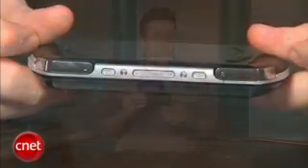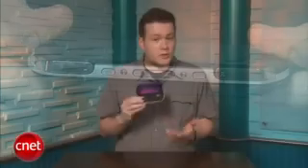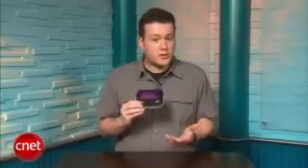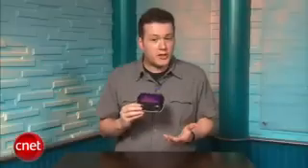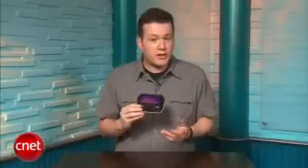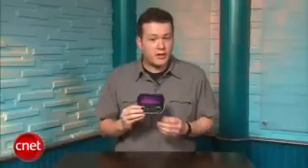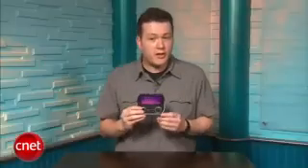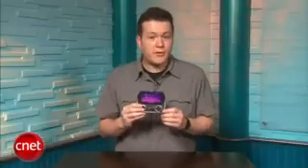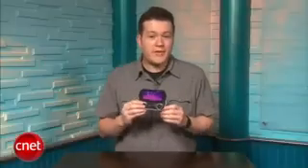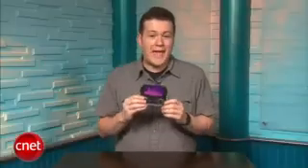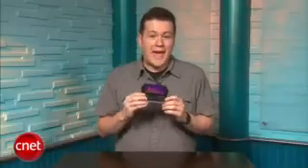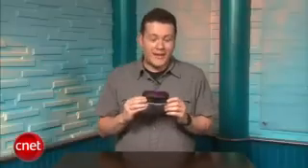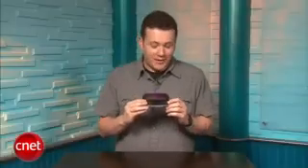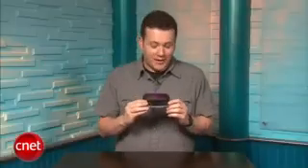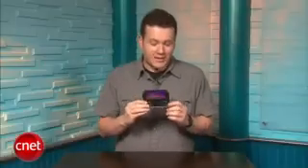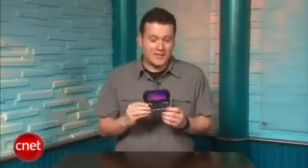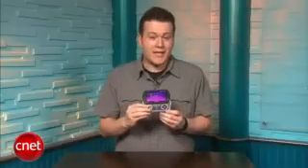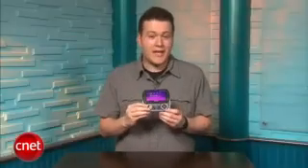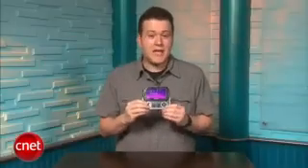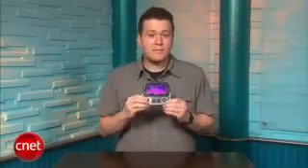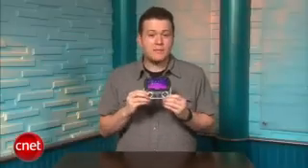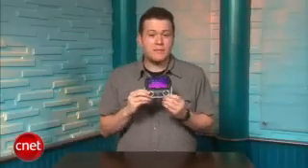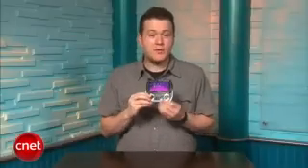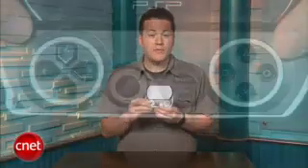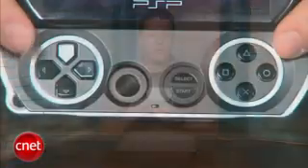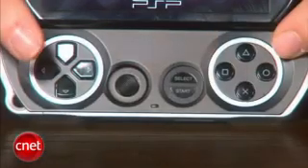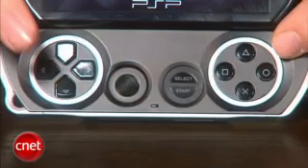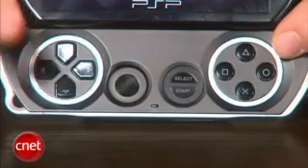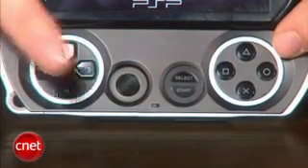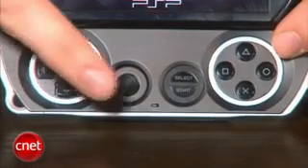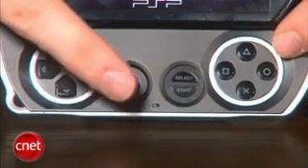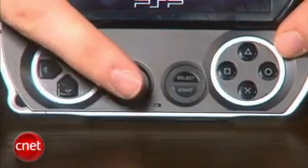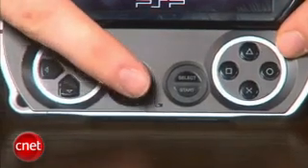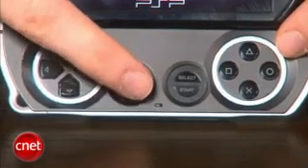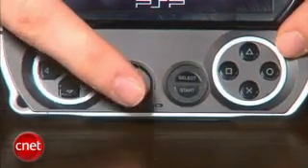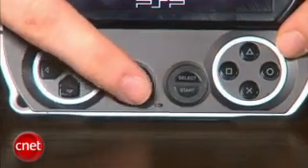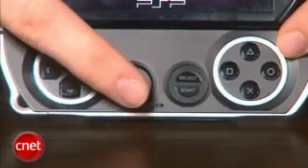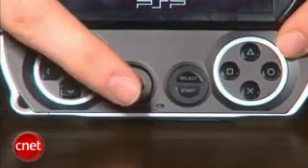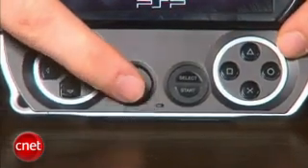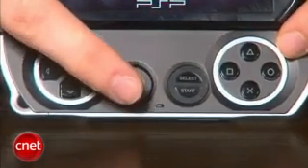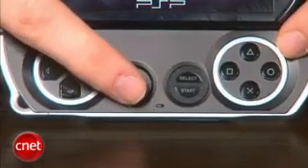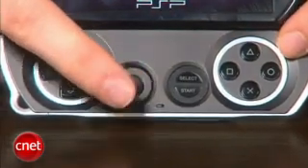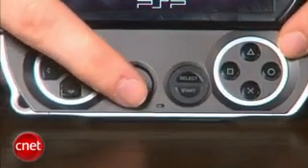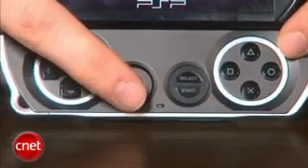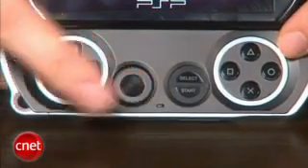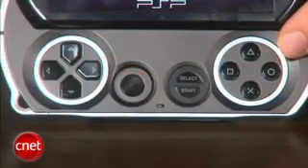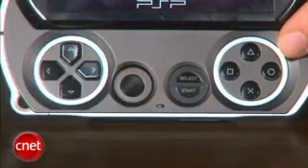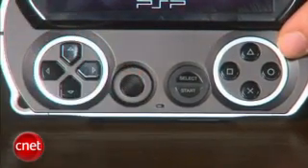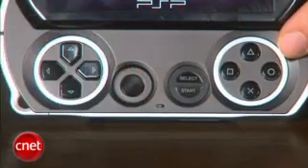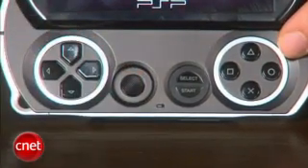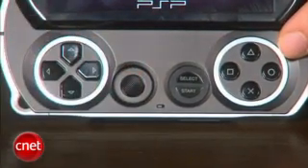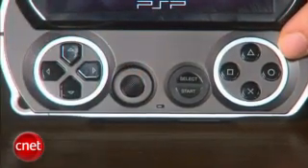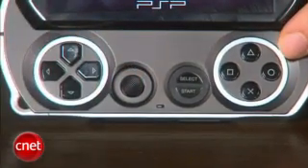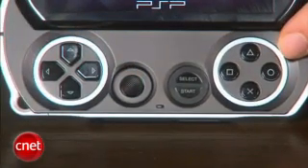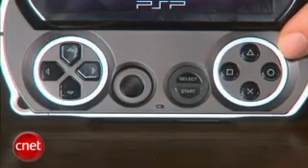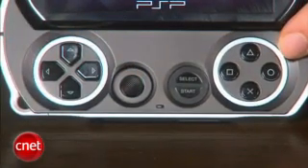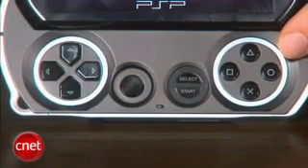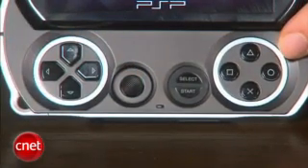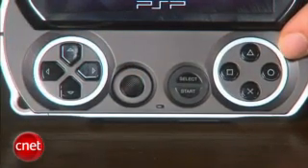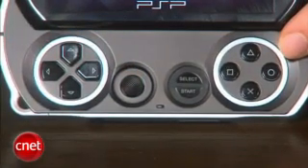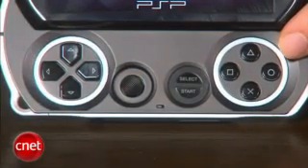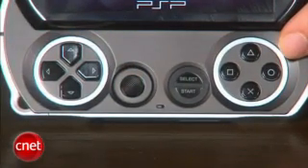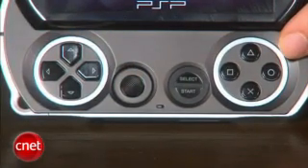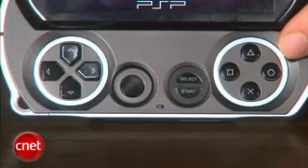Unfortunately, the analog stick has been moved to an awkward location — right now it's just to the right of the D-pad.